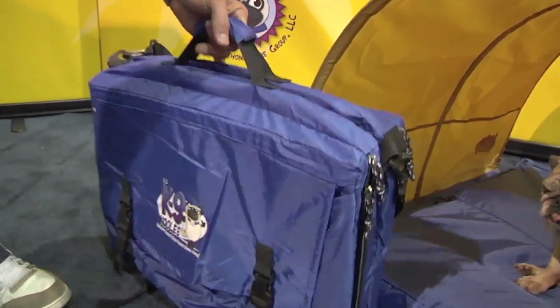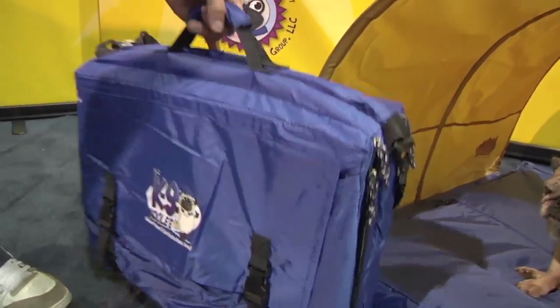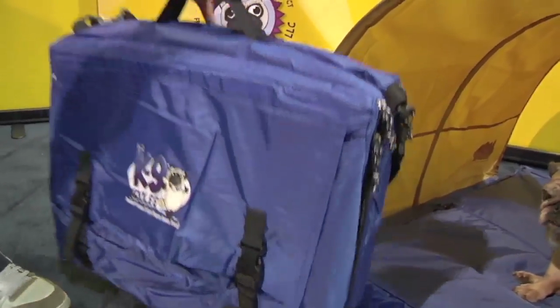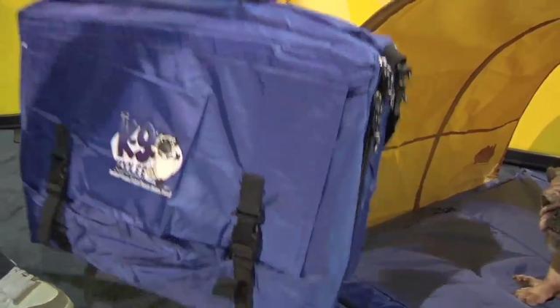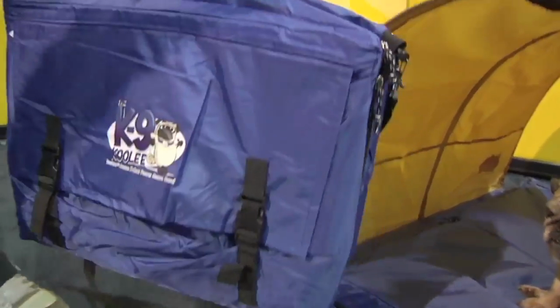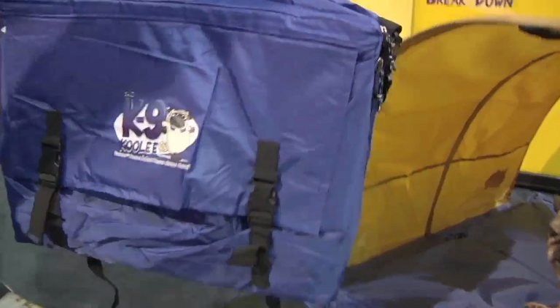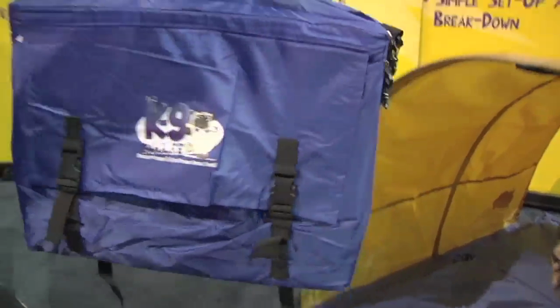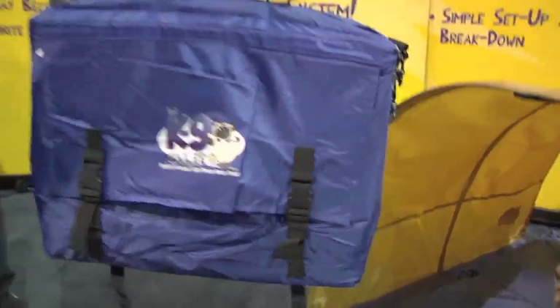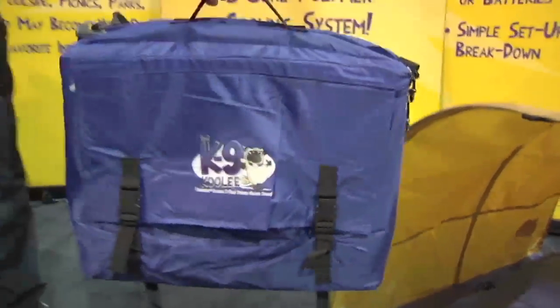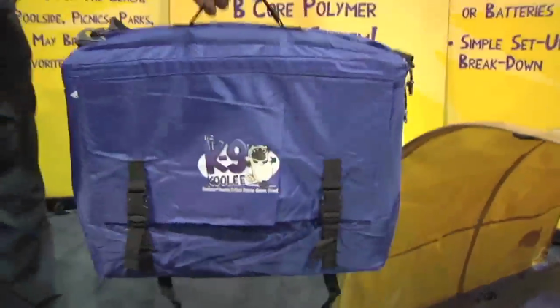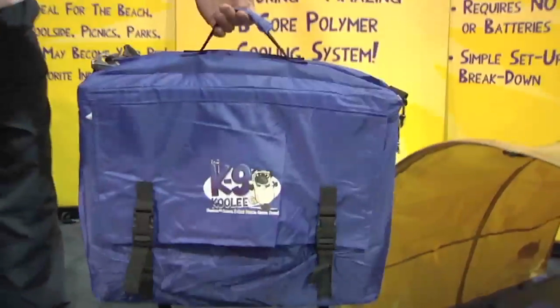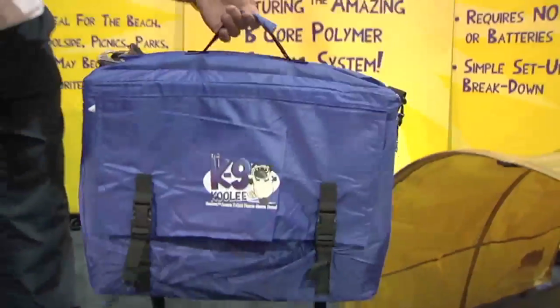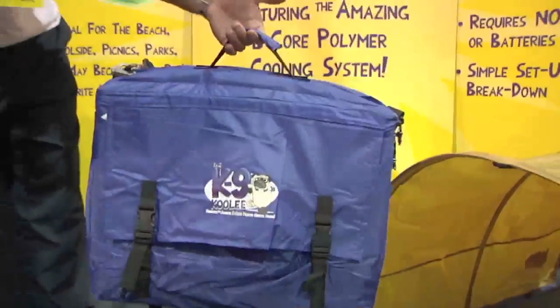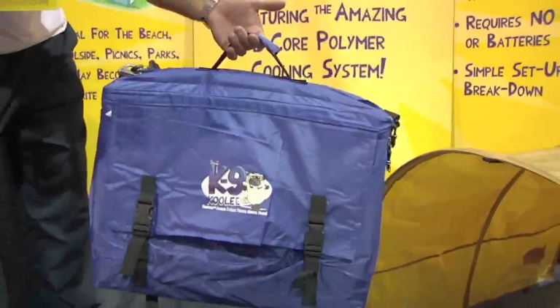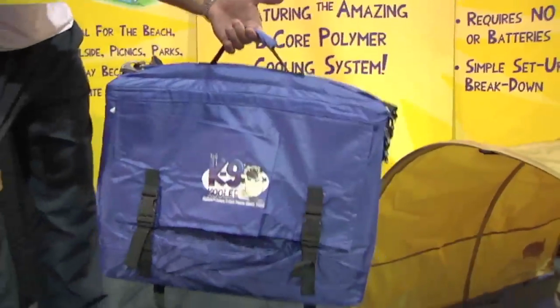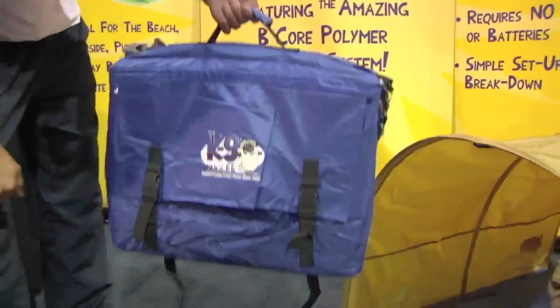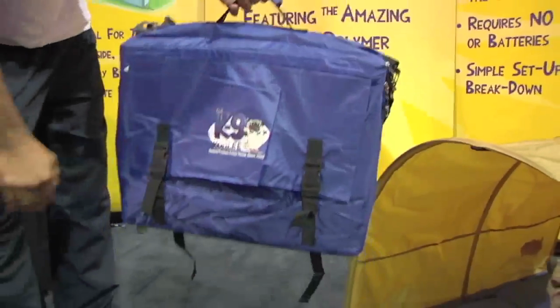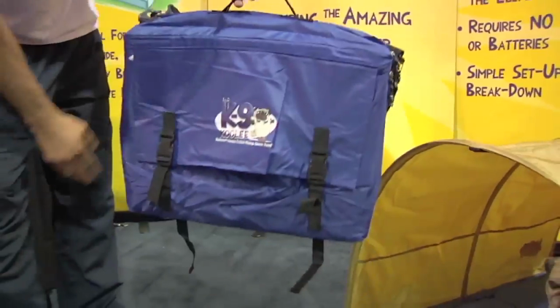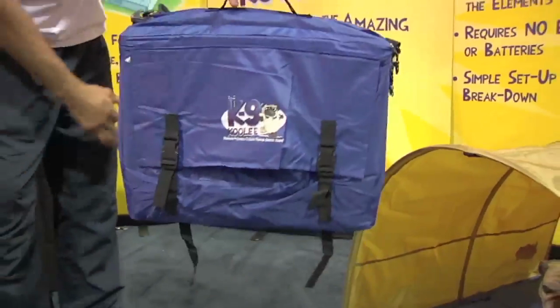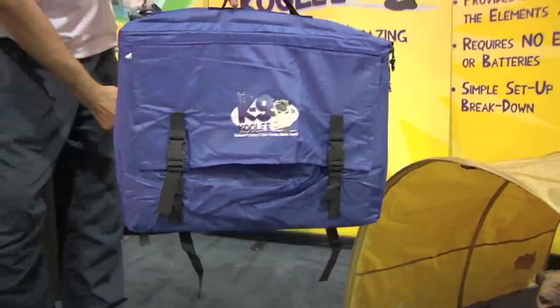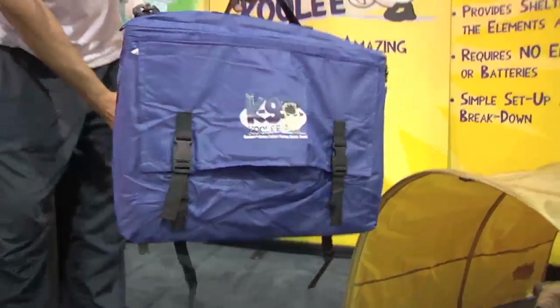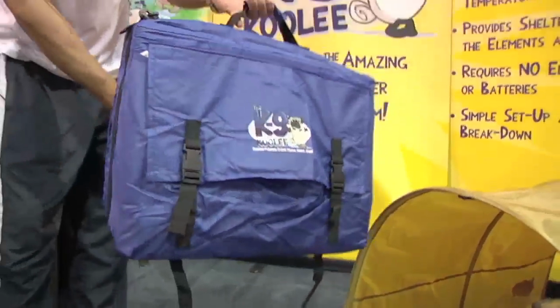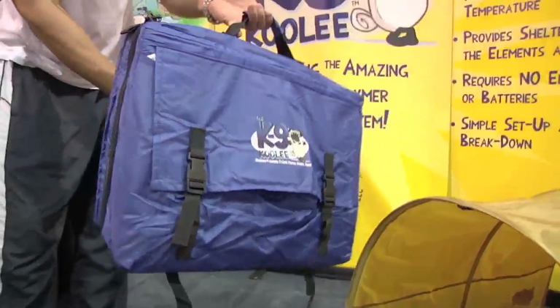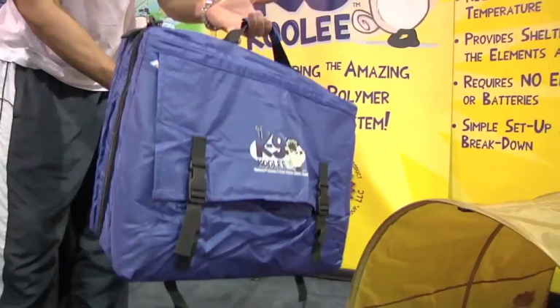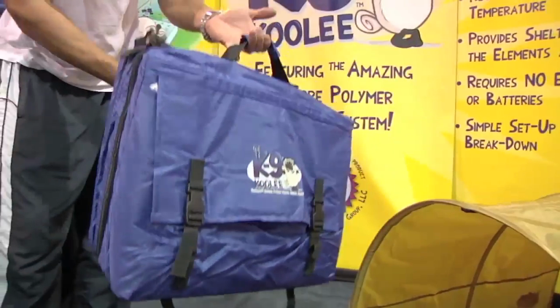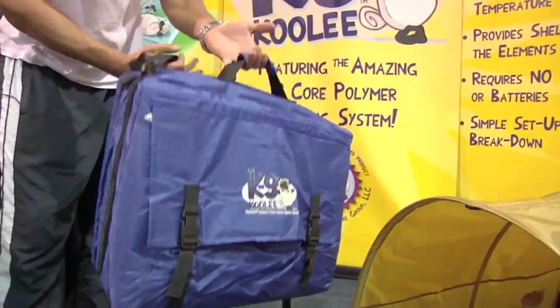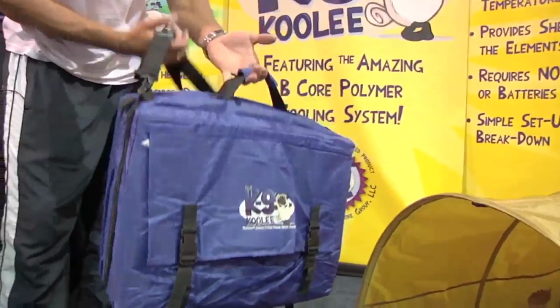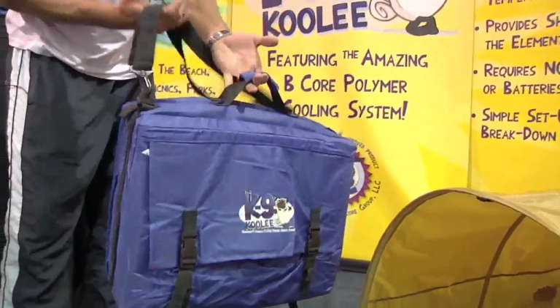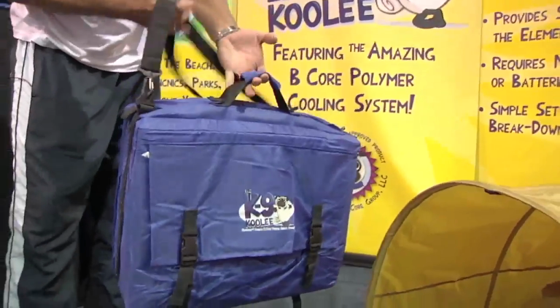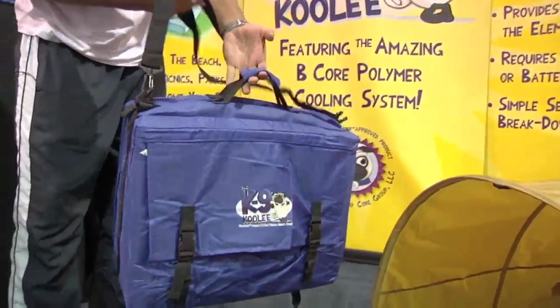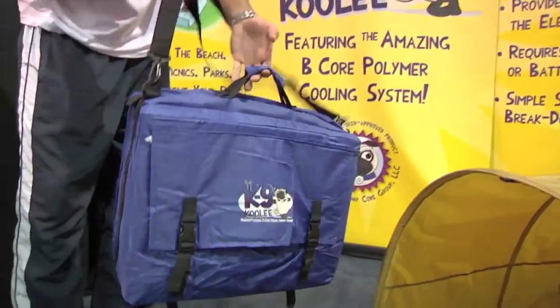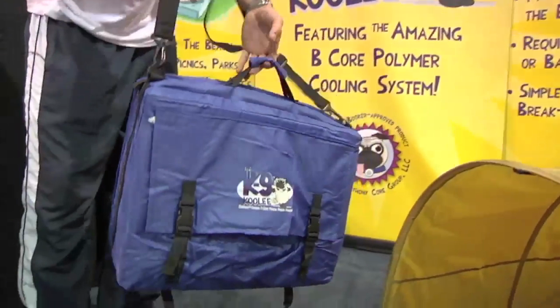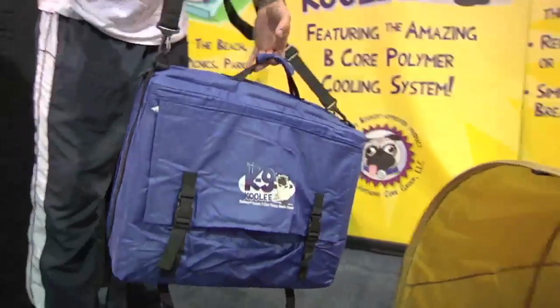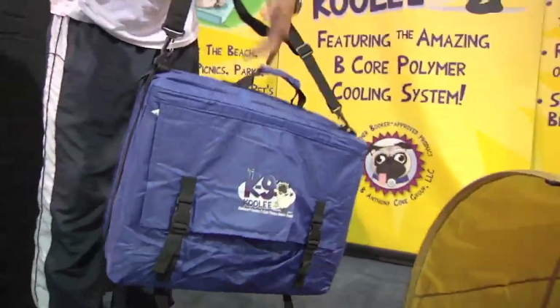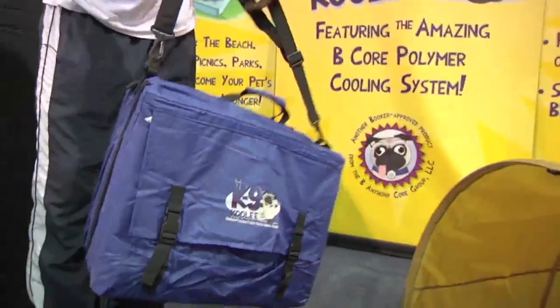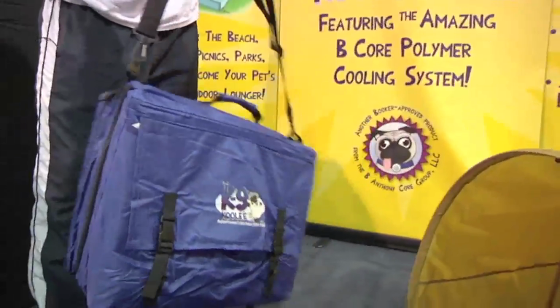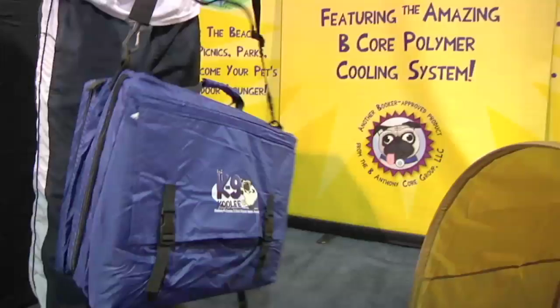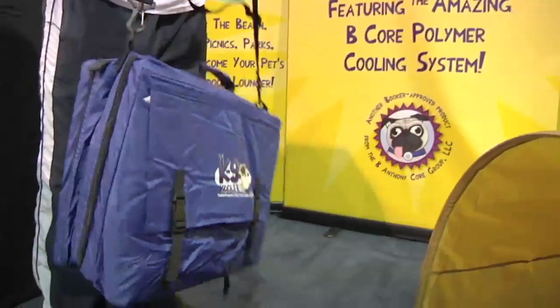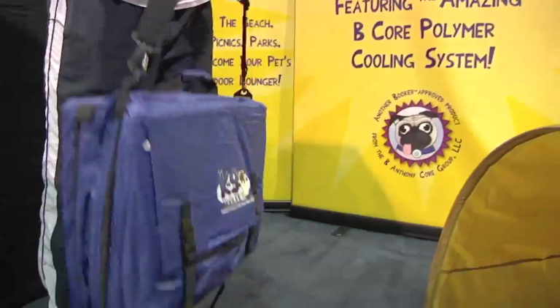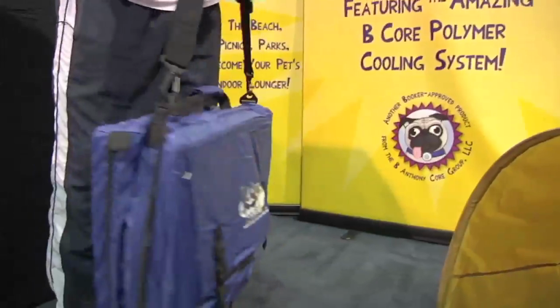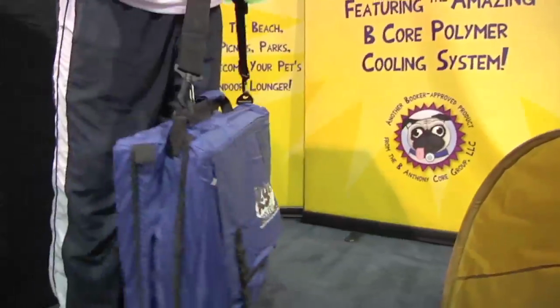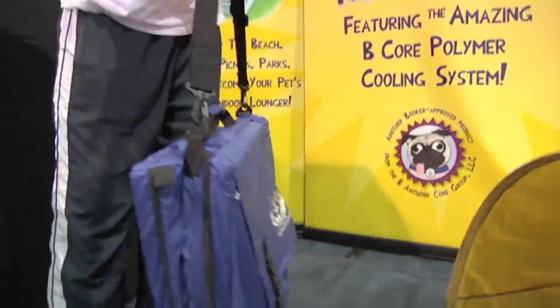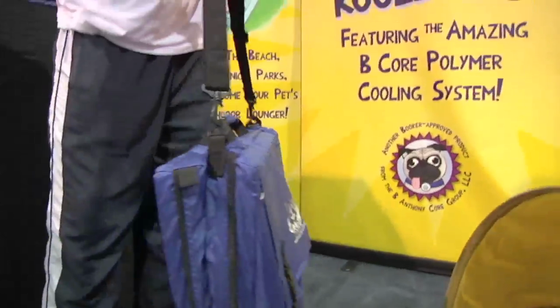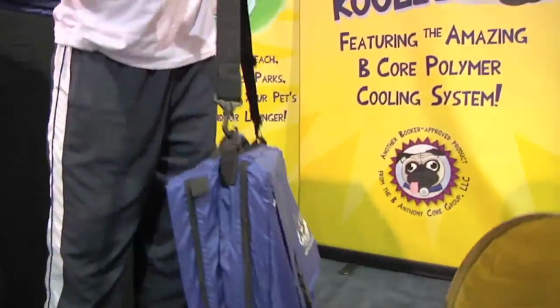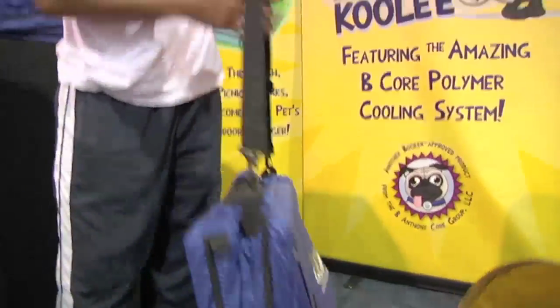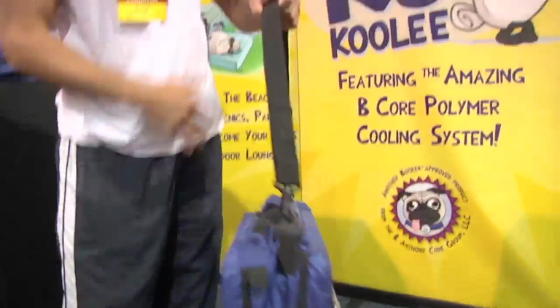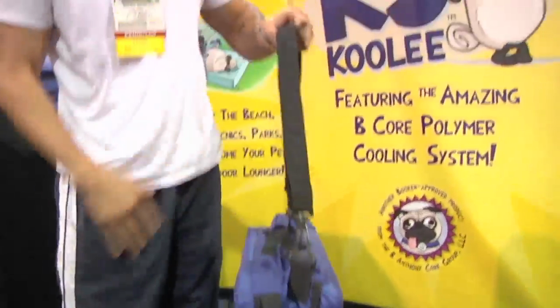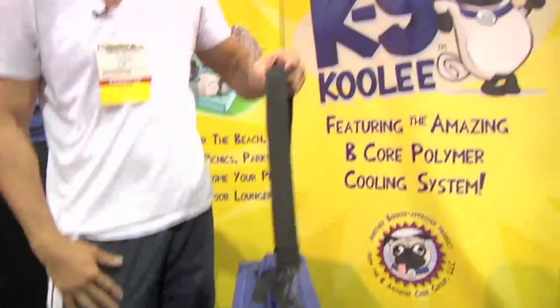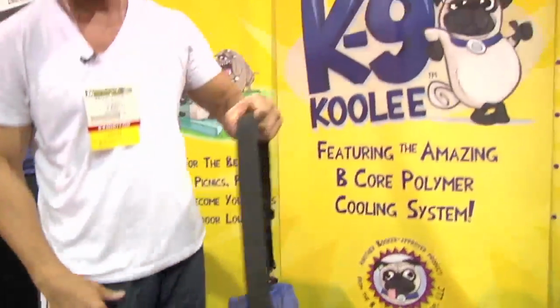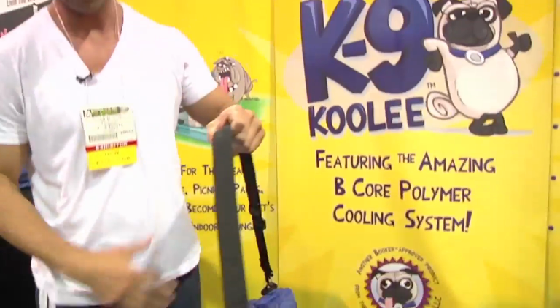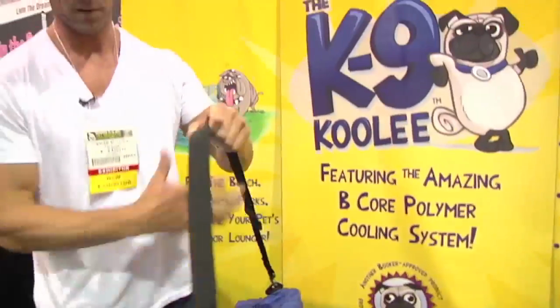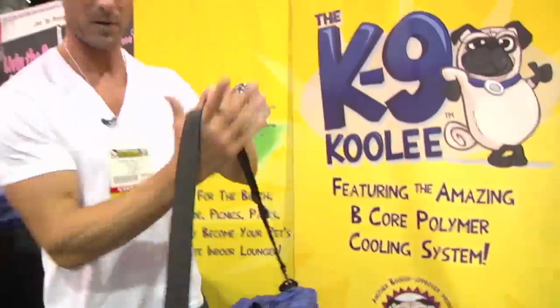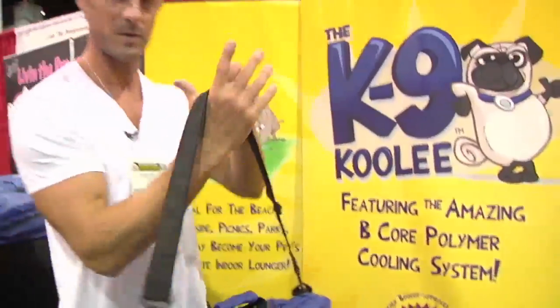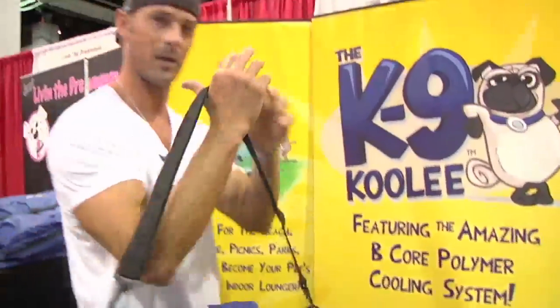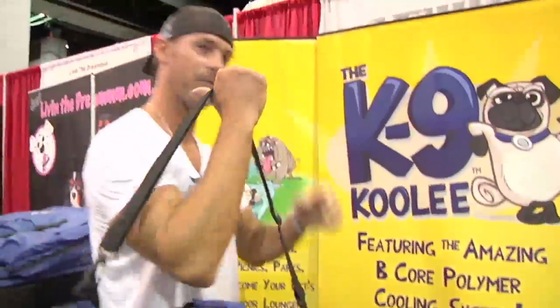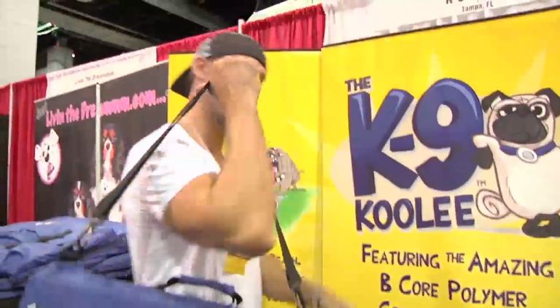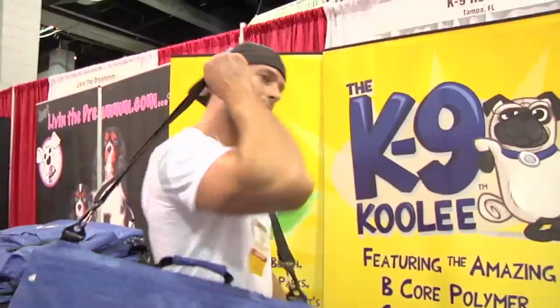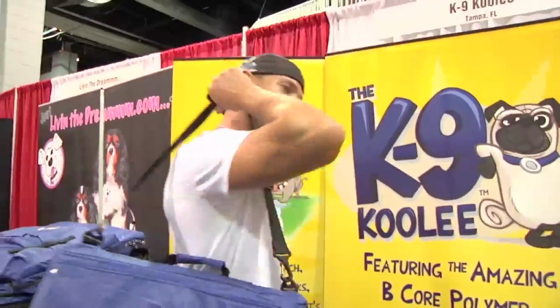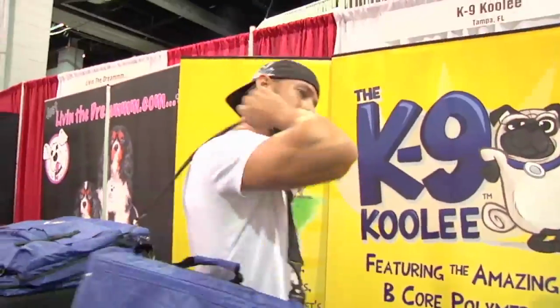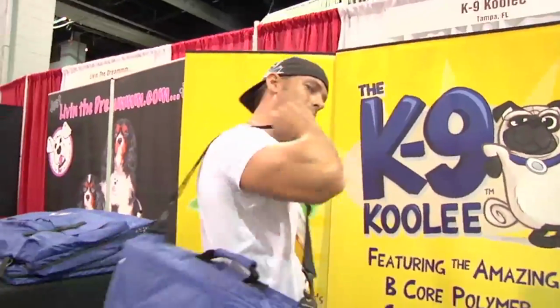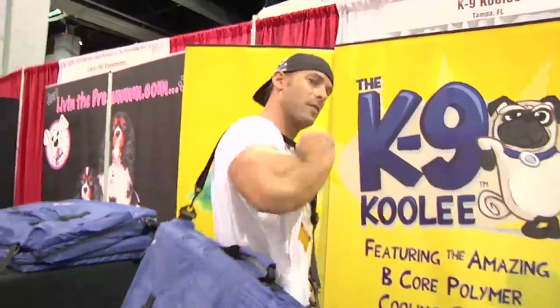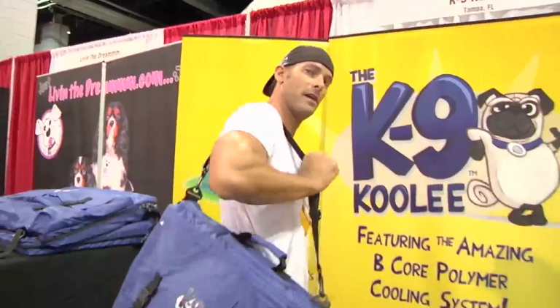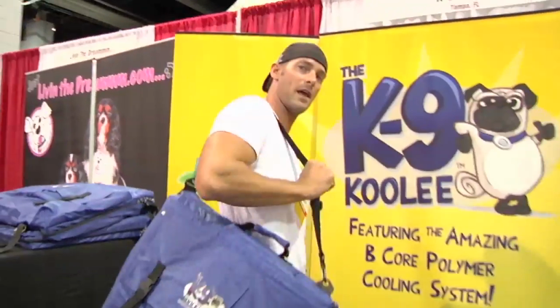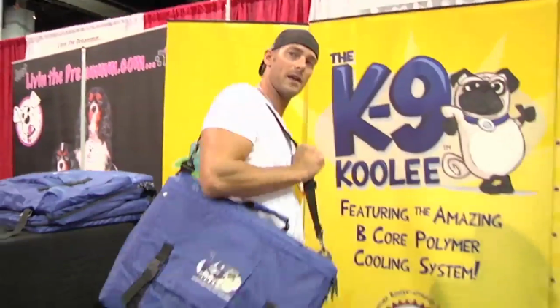It comes in a duffel bag form, it's very light. You can carry it with the shoulder strap or the handle. So I can put it over my shoulder if I like.